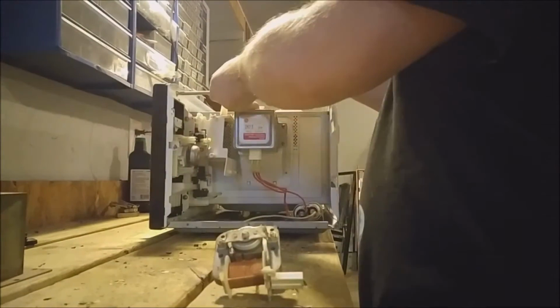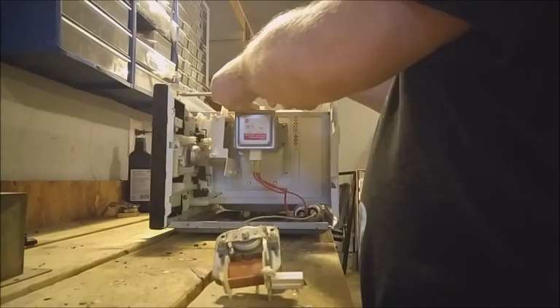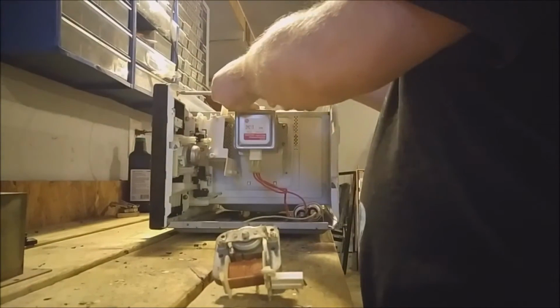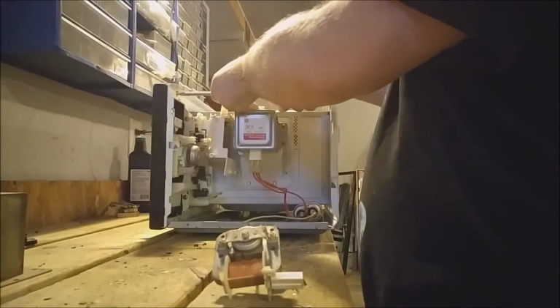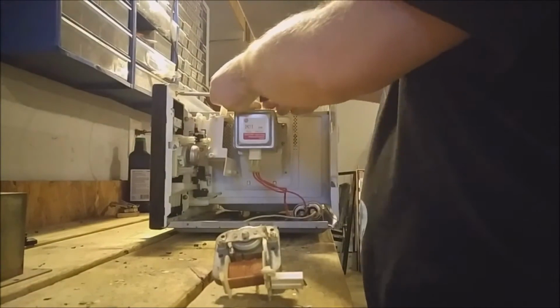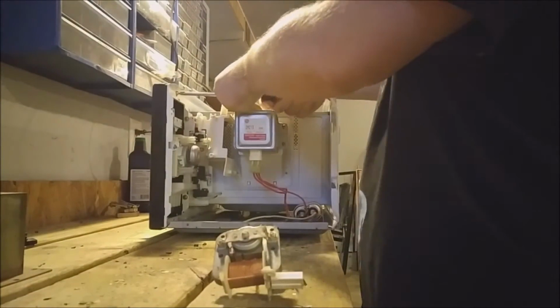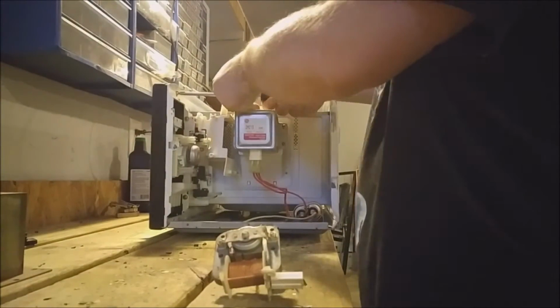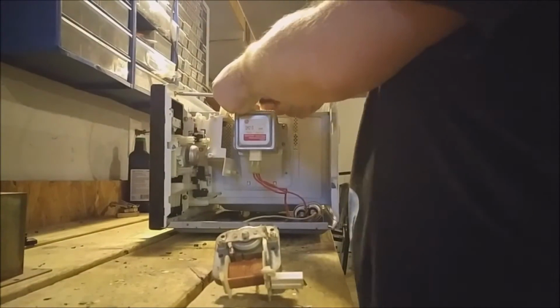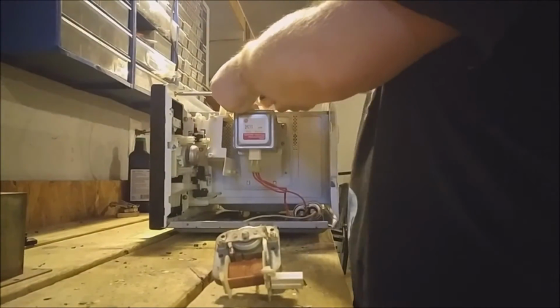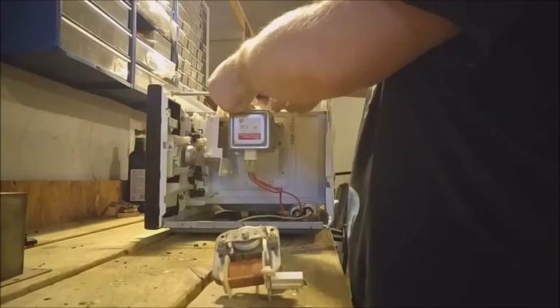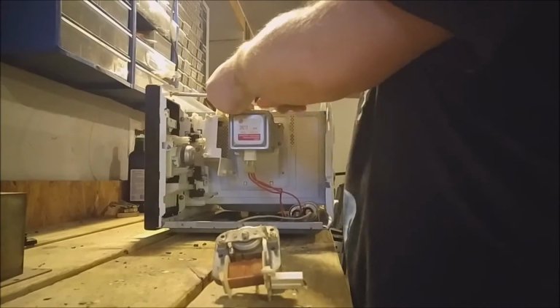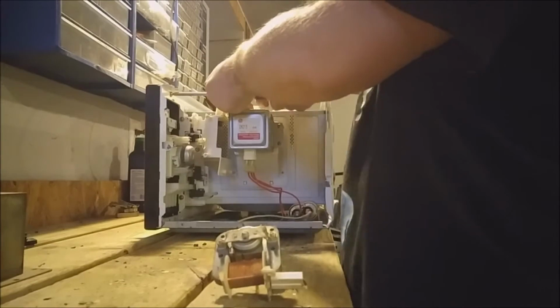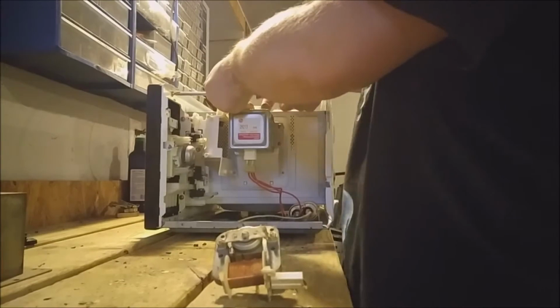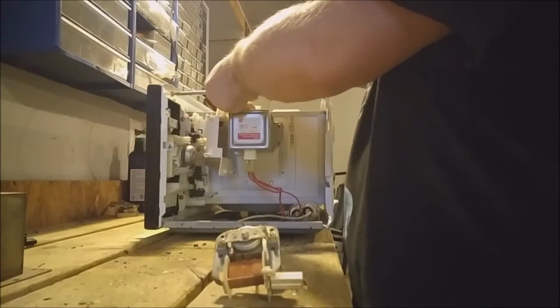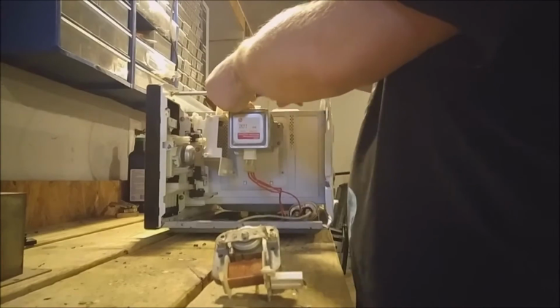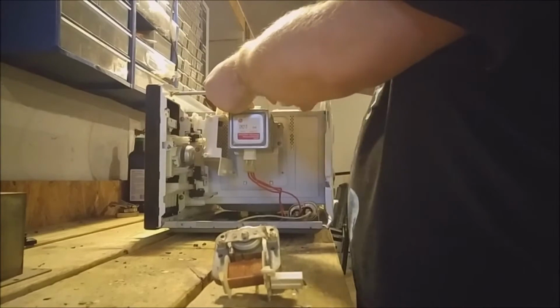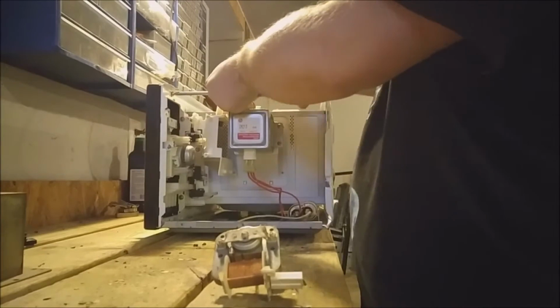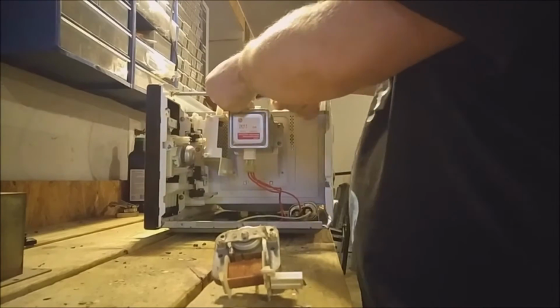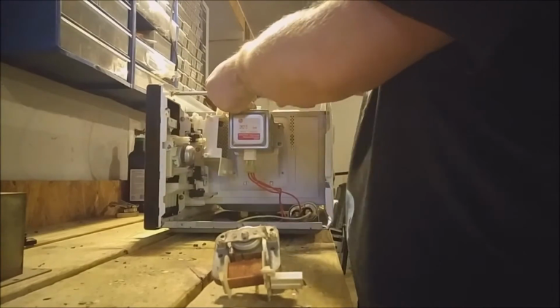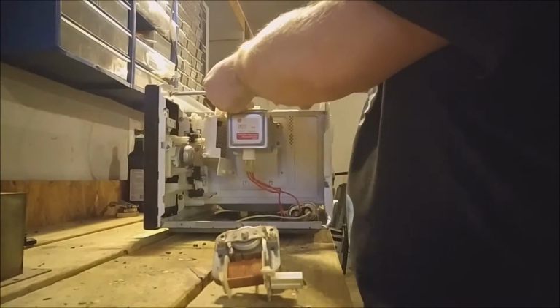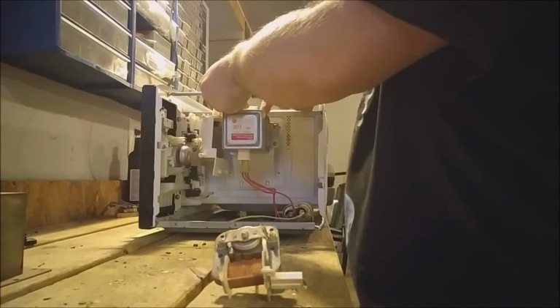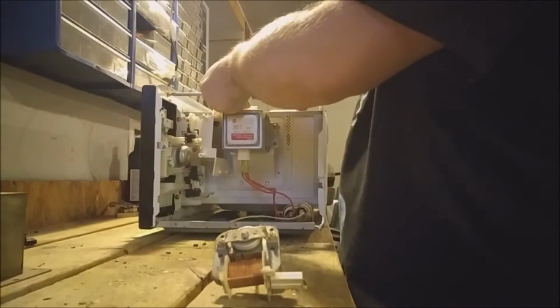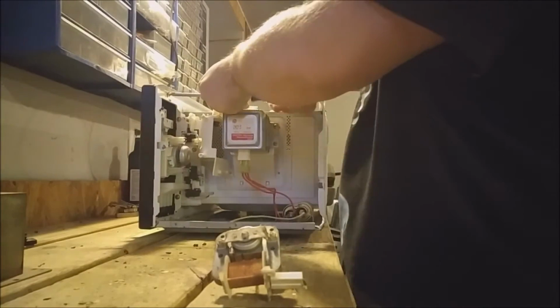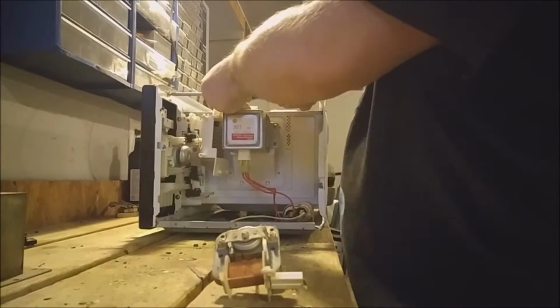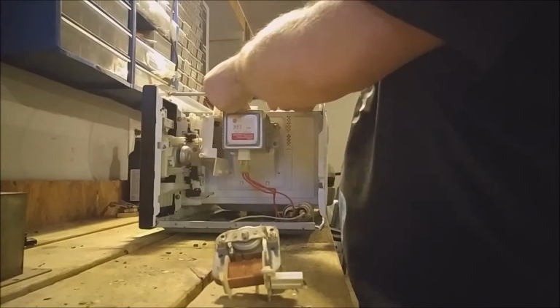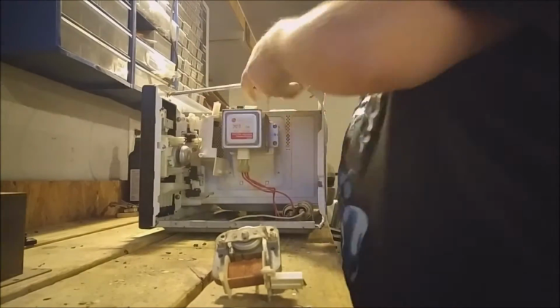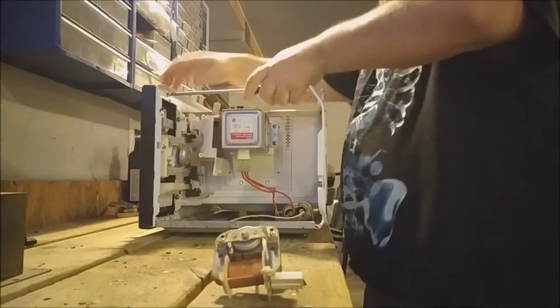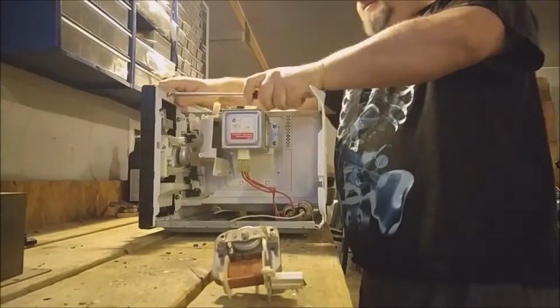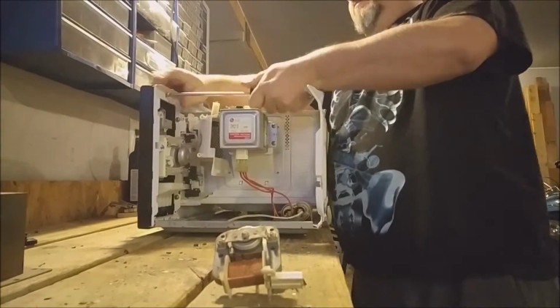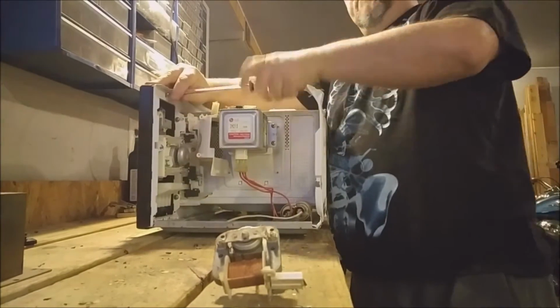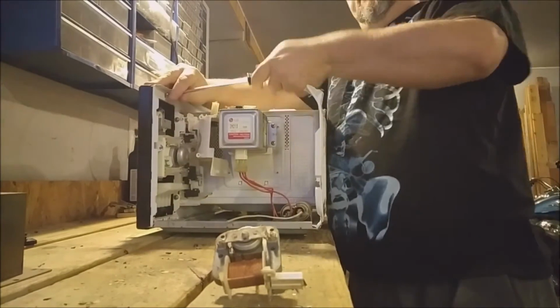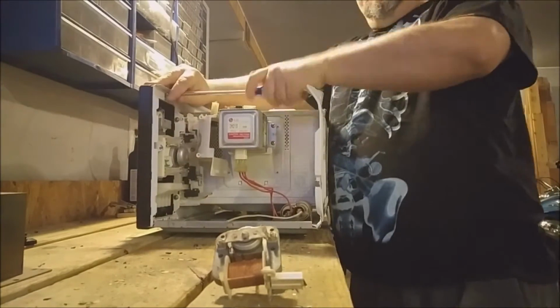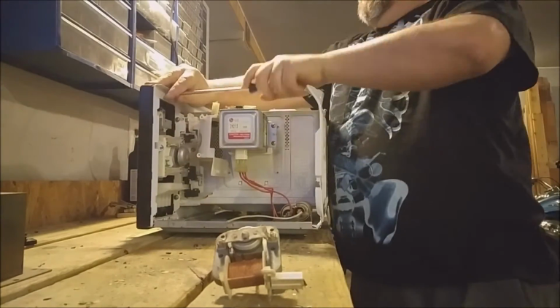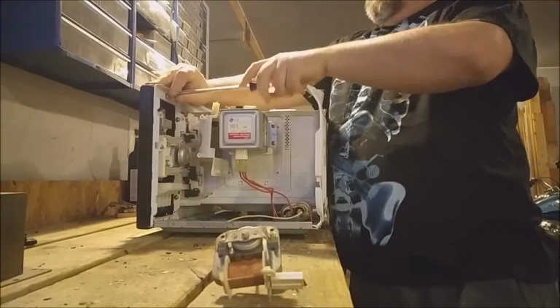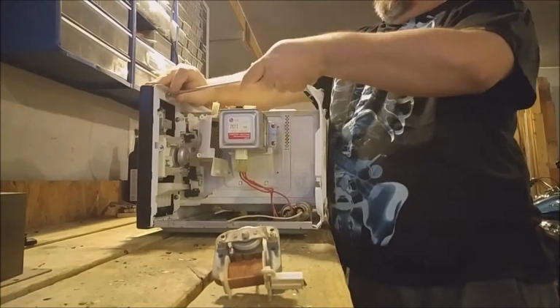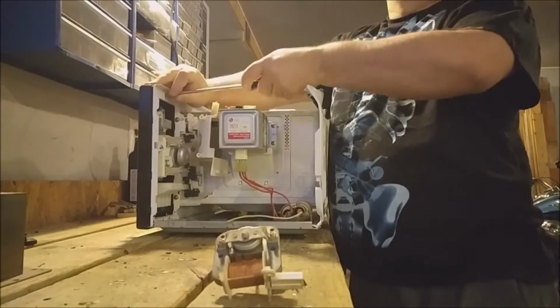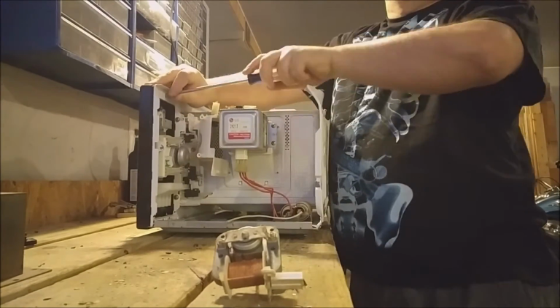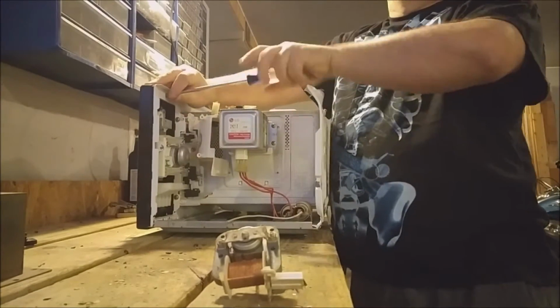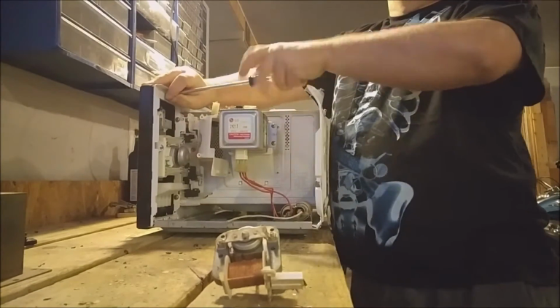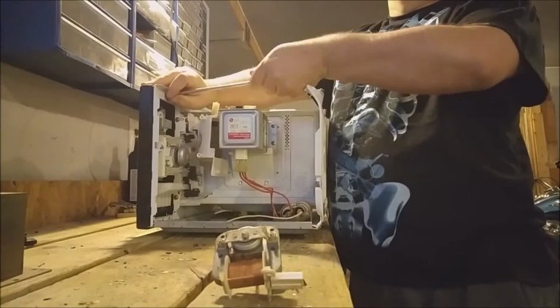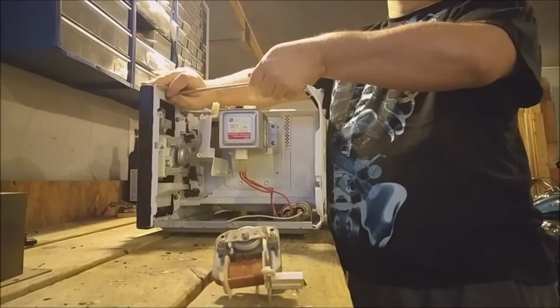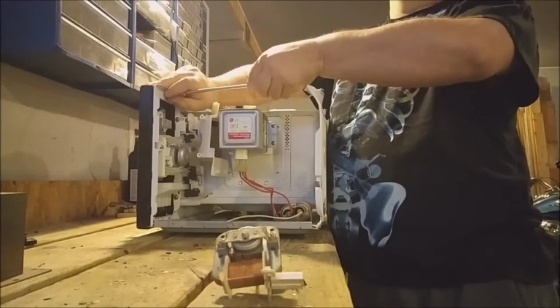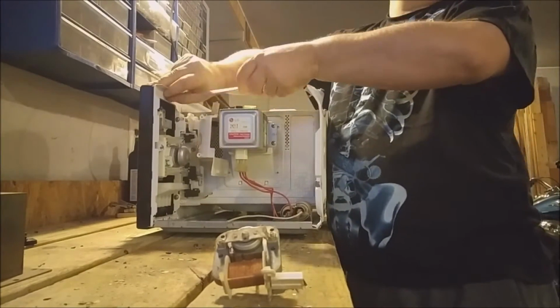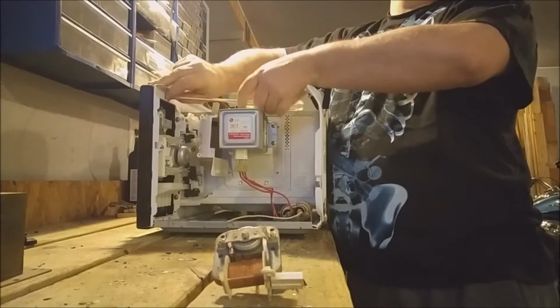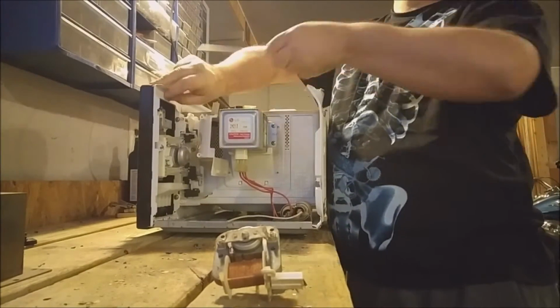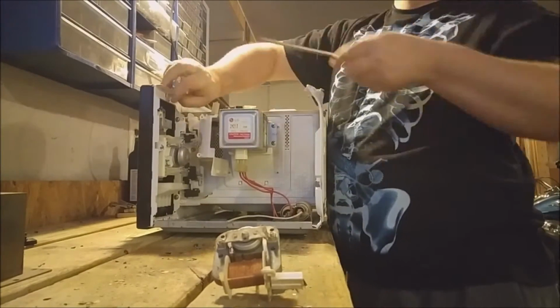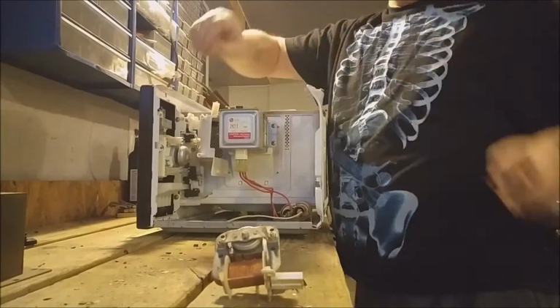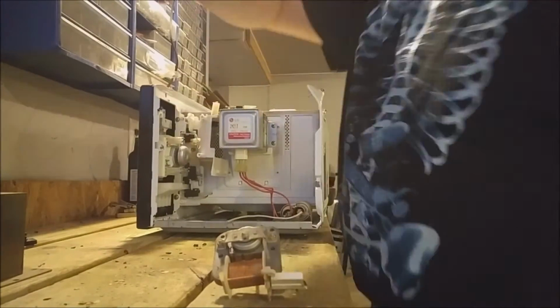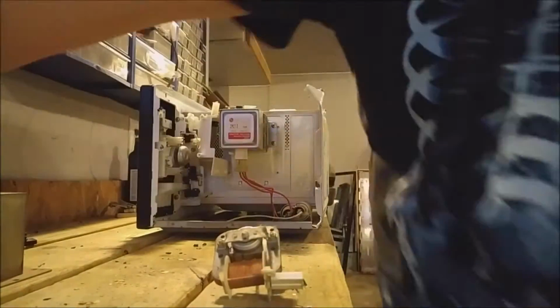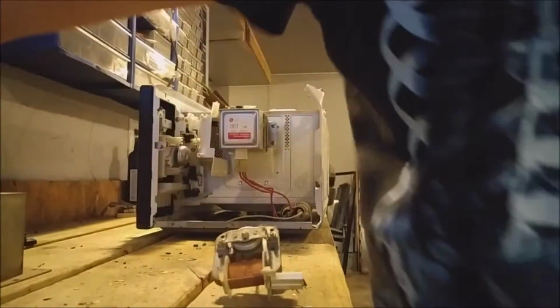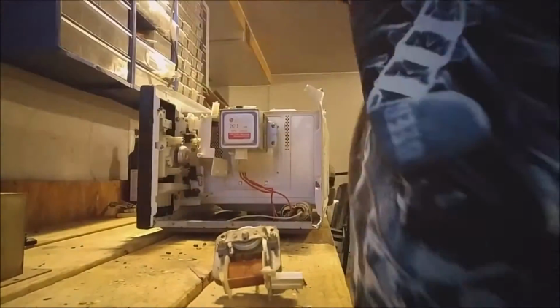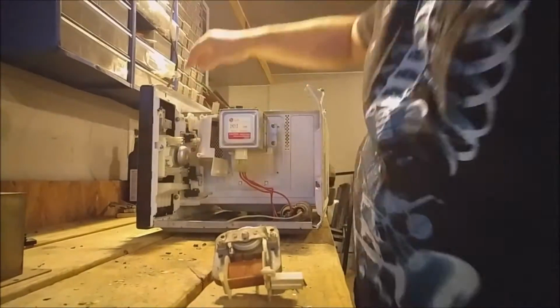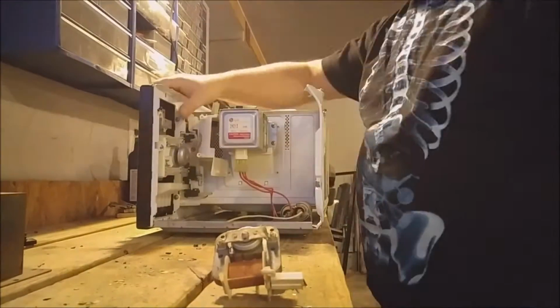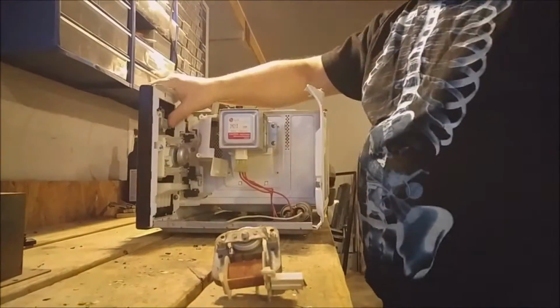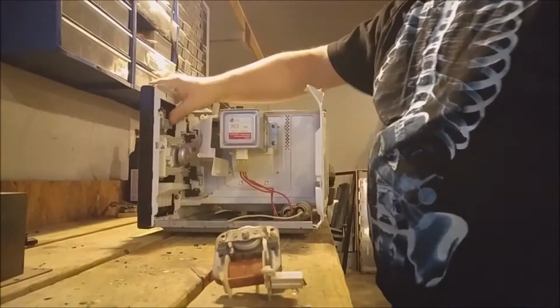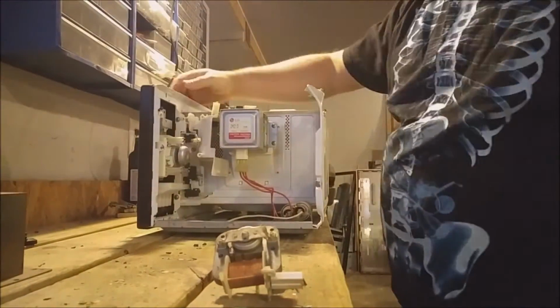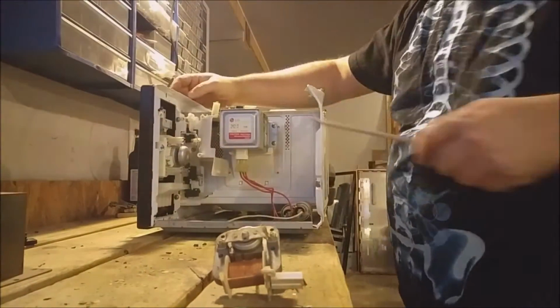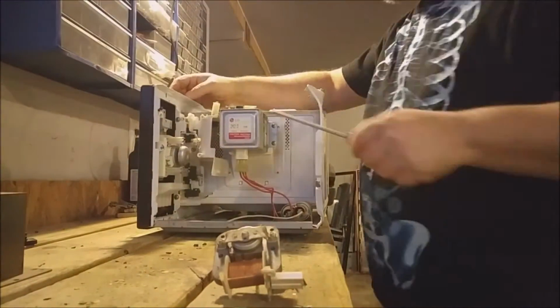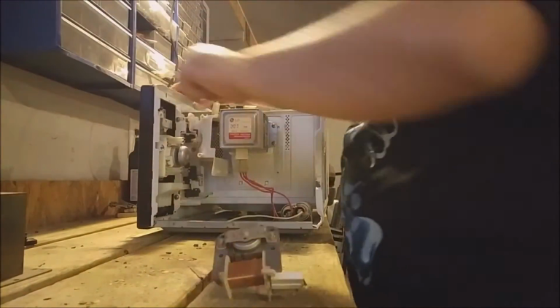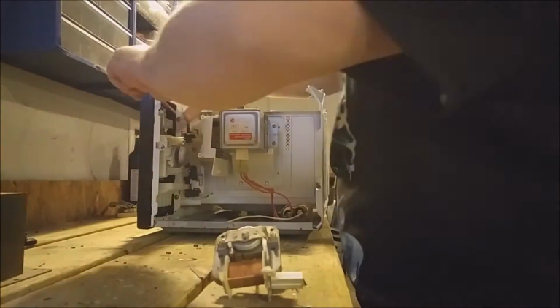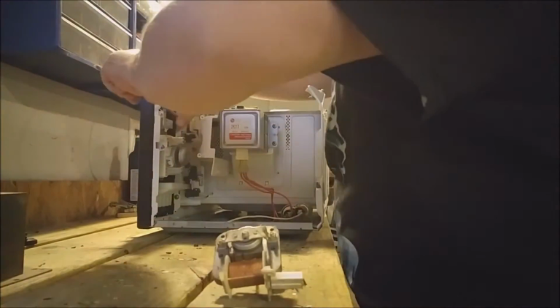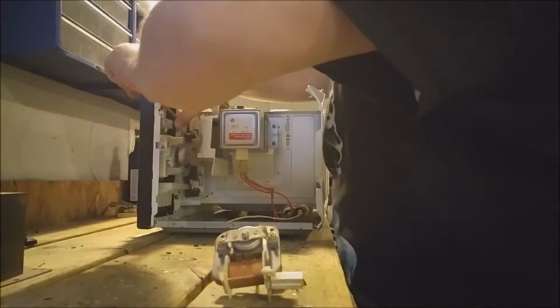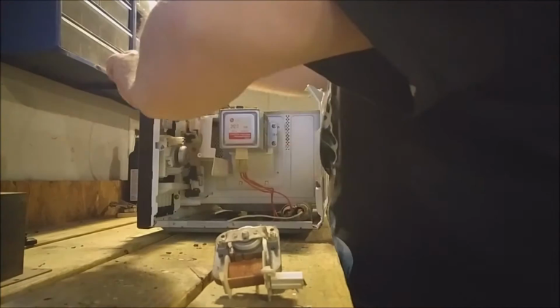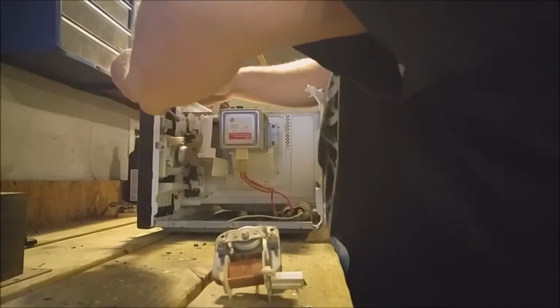Once all the components are removed from the microwave, the scrap yards will take the chassis itself as light iron.